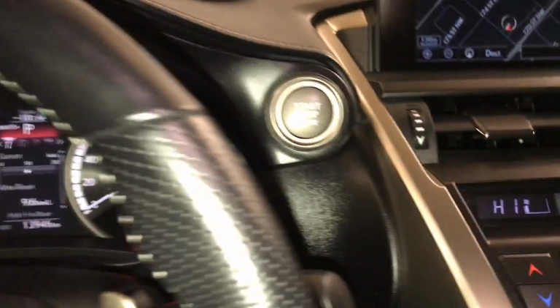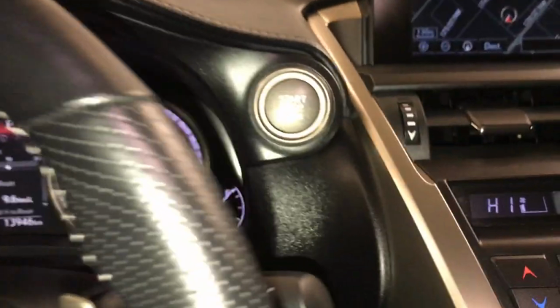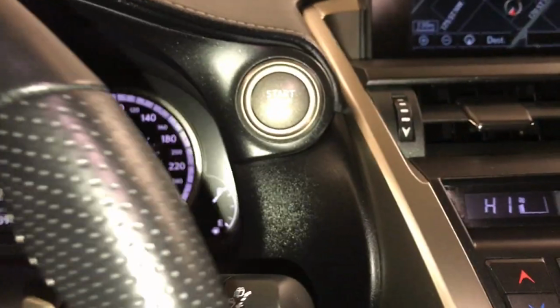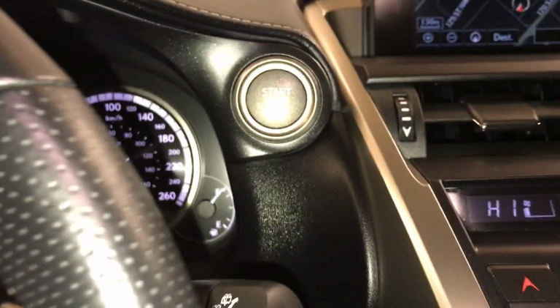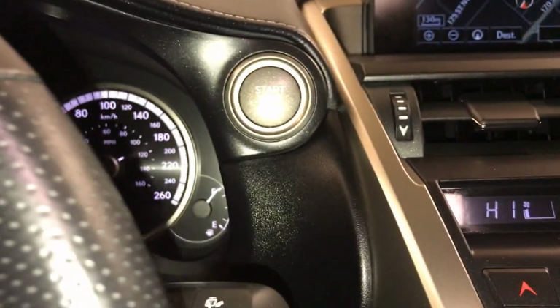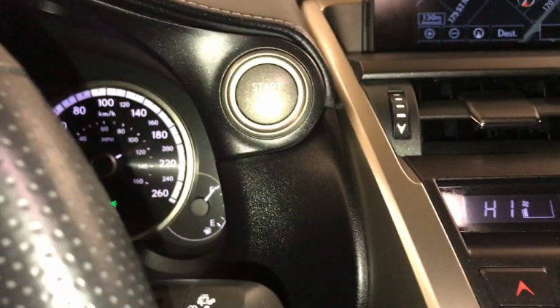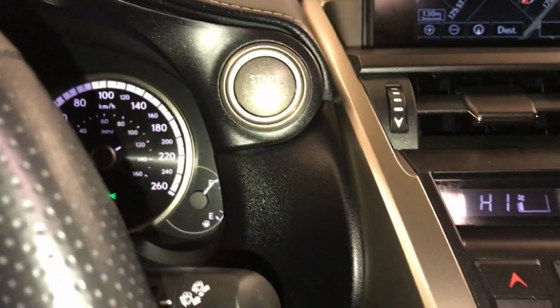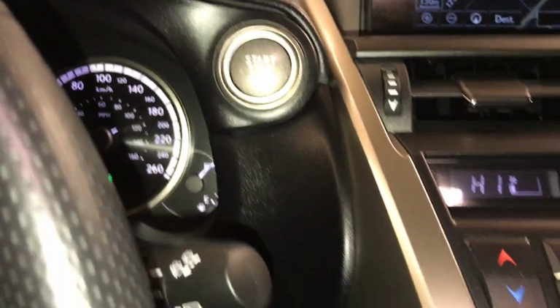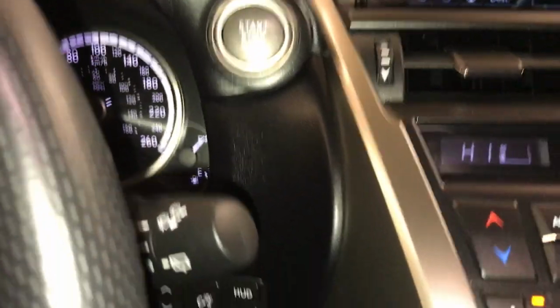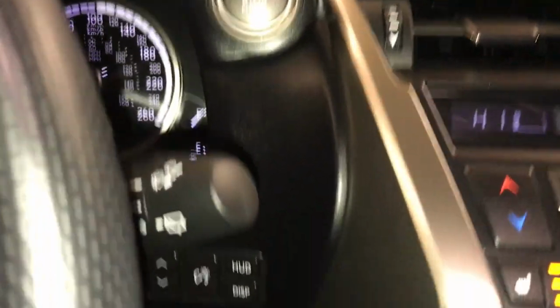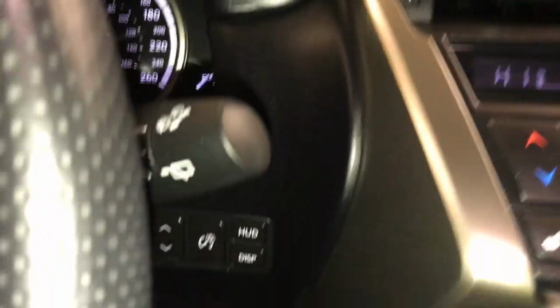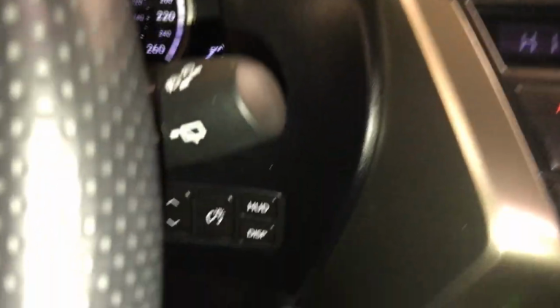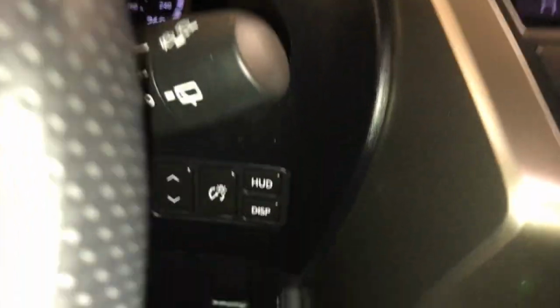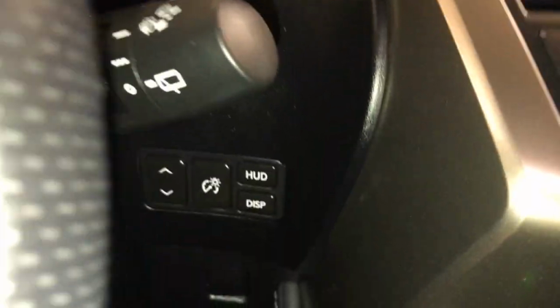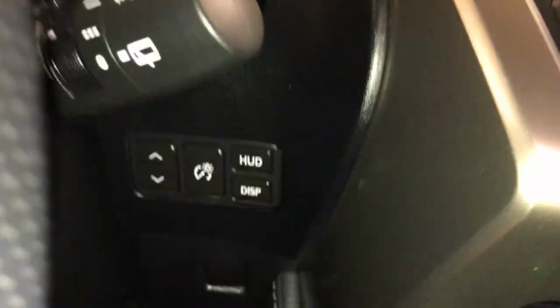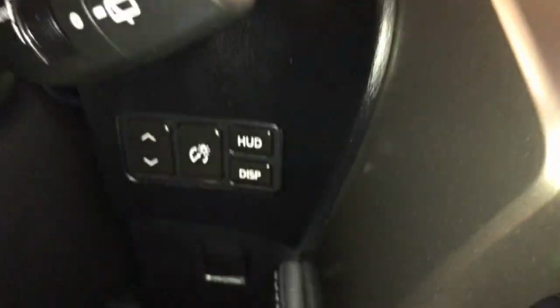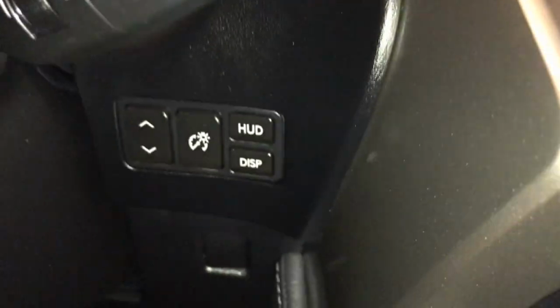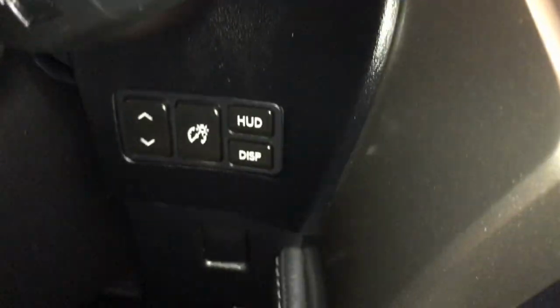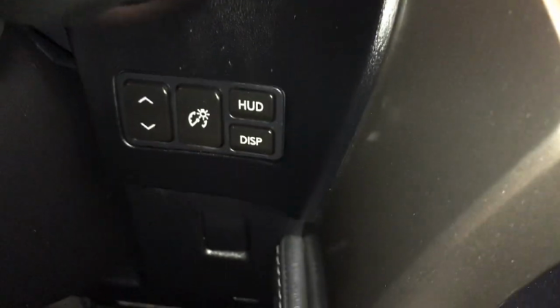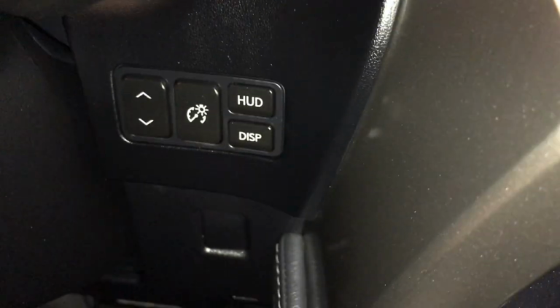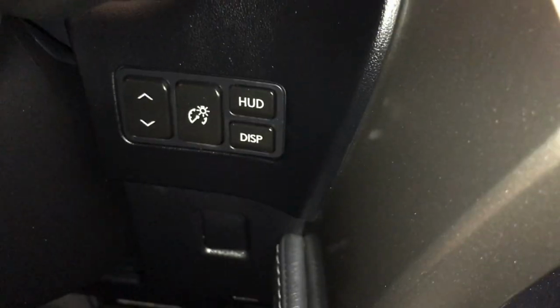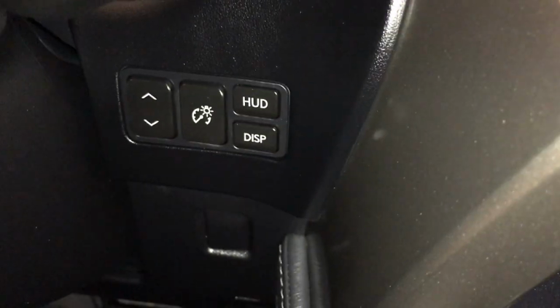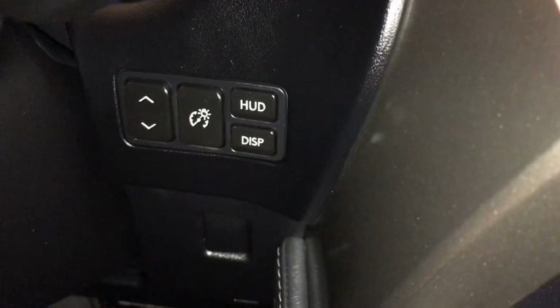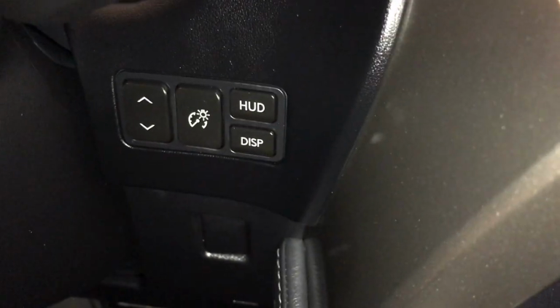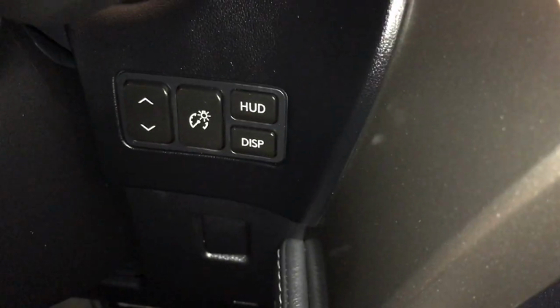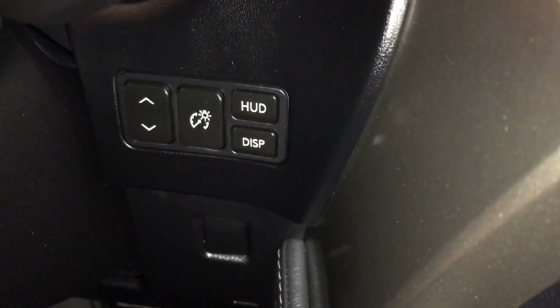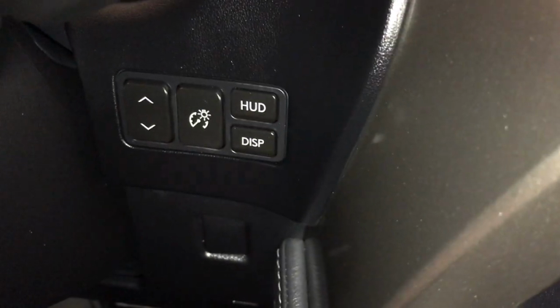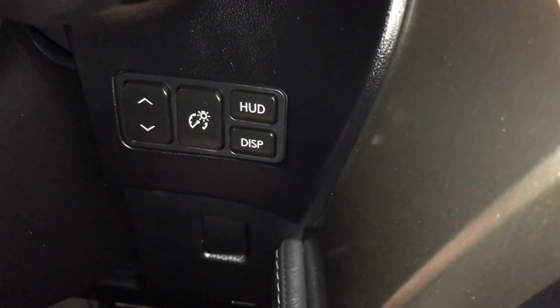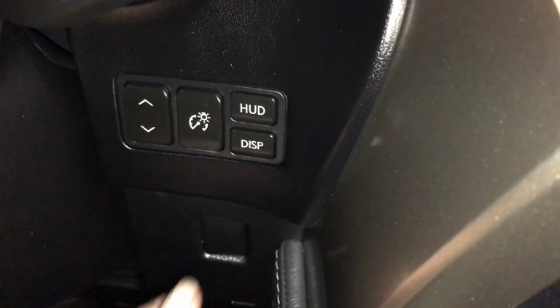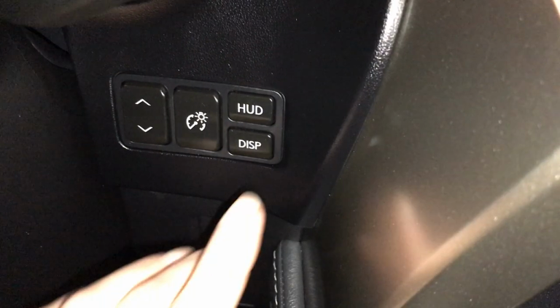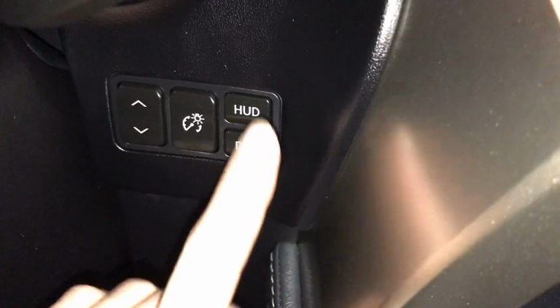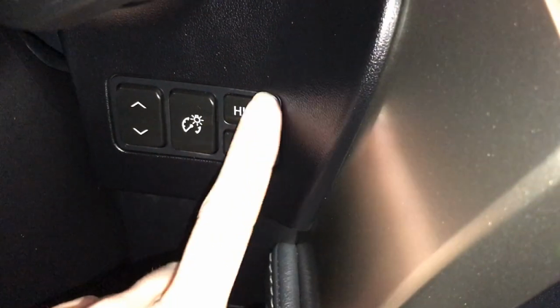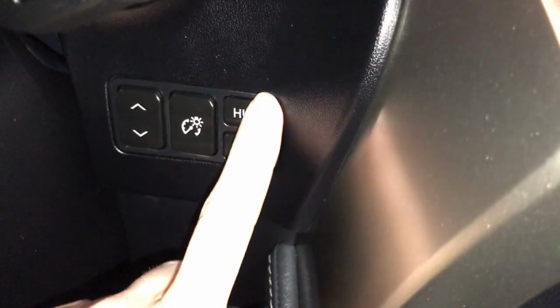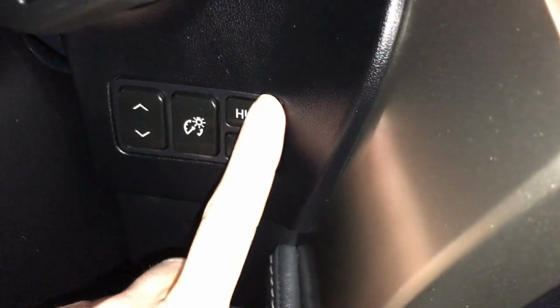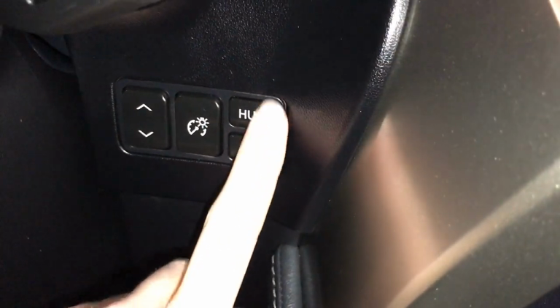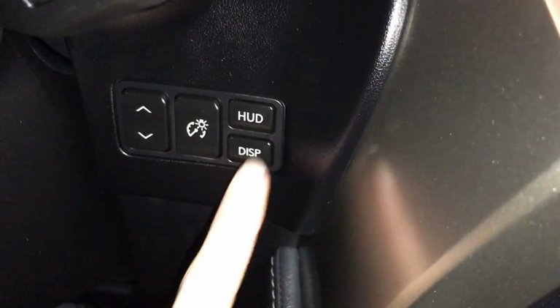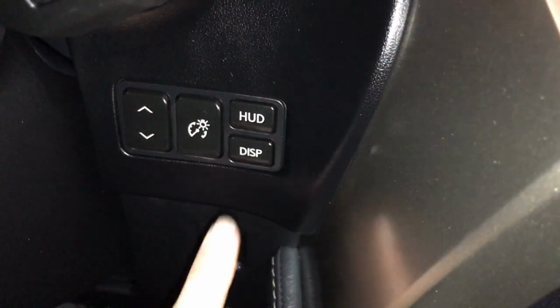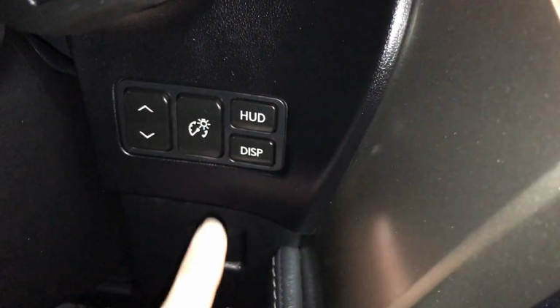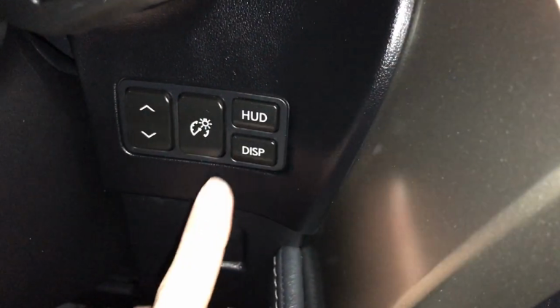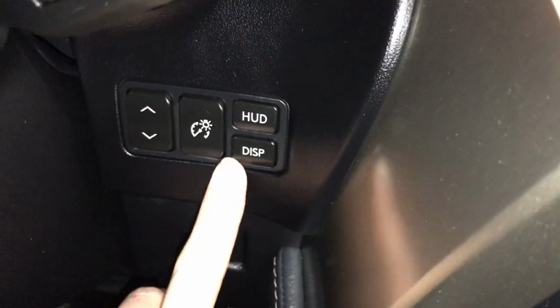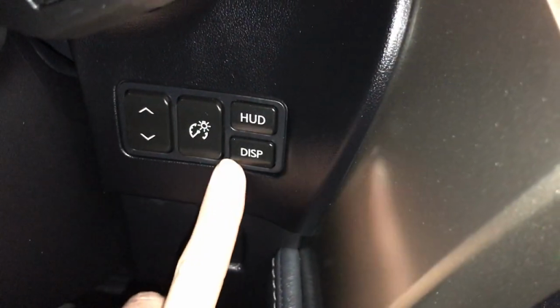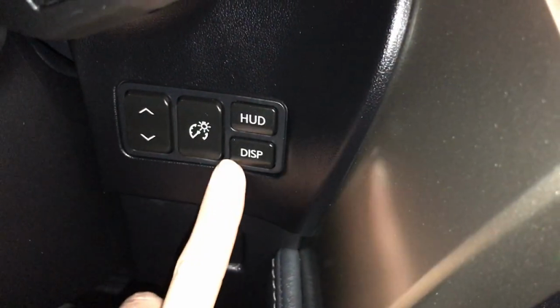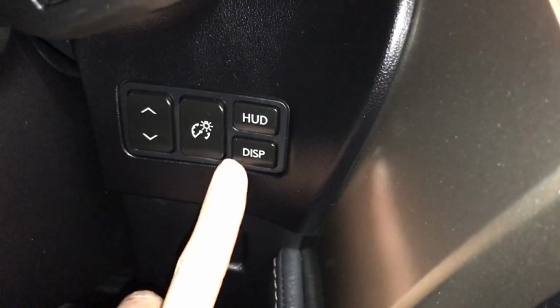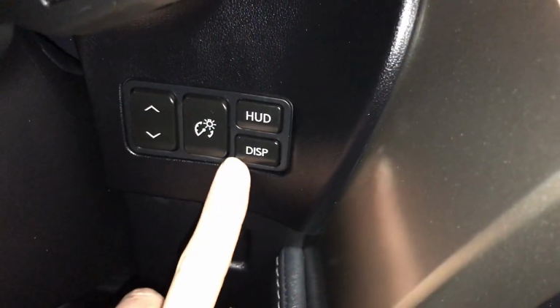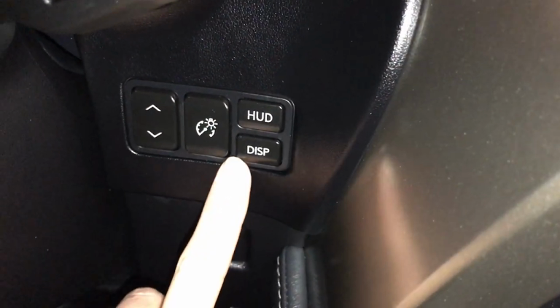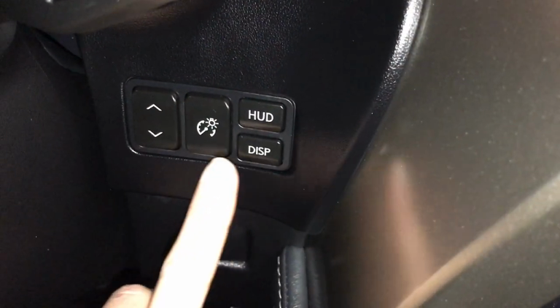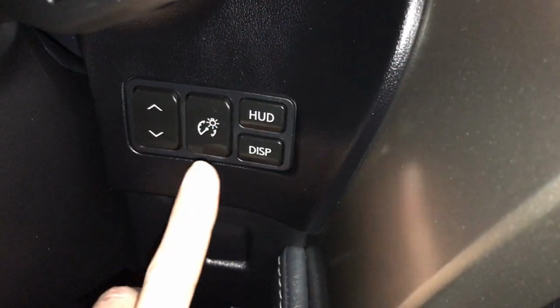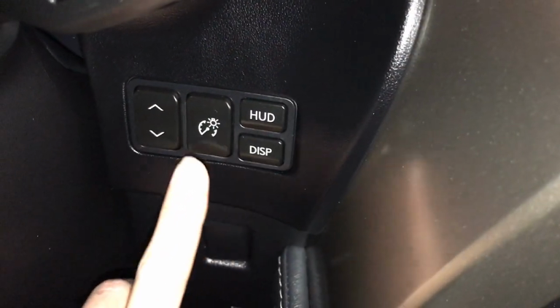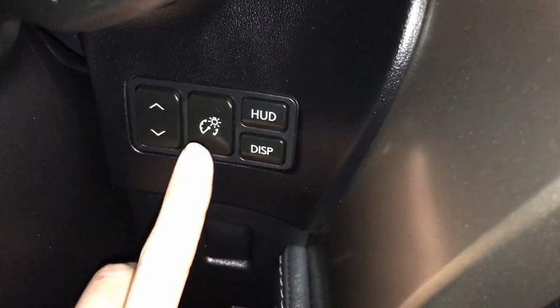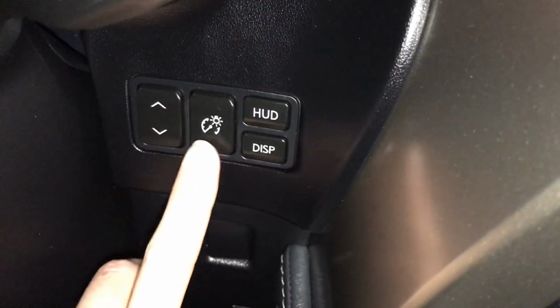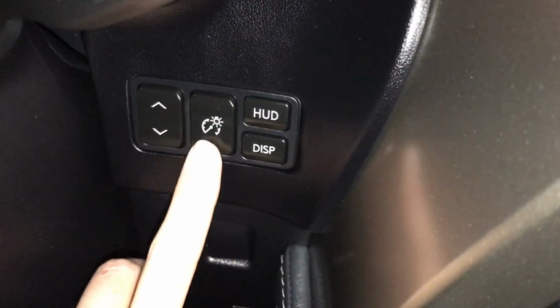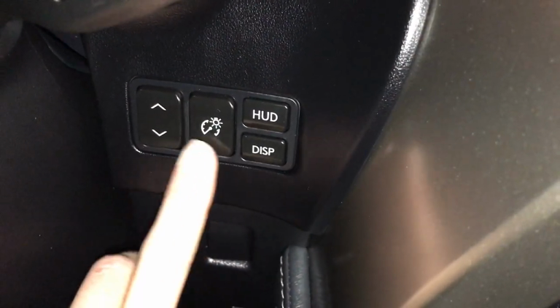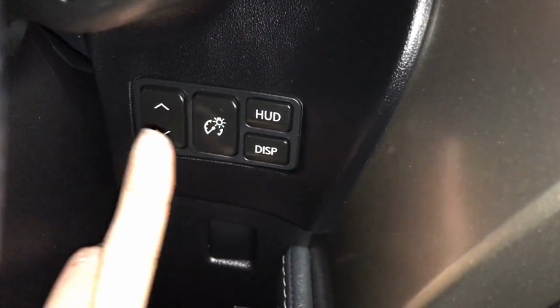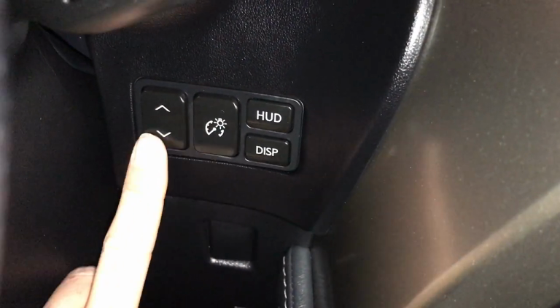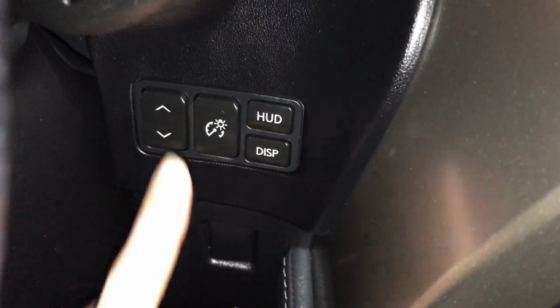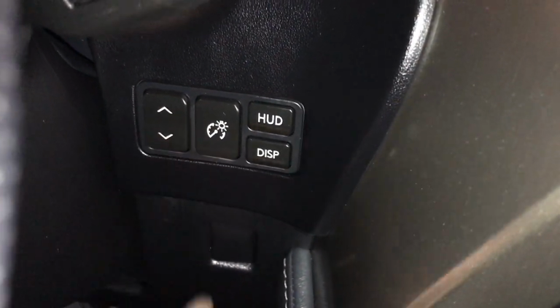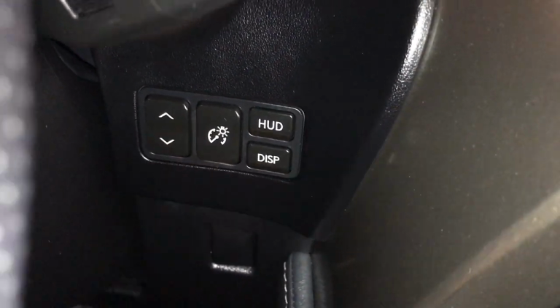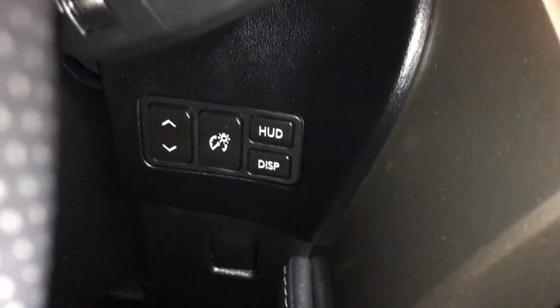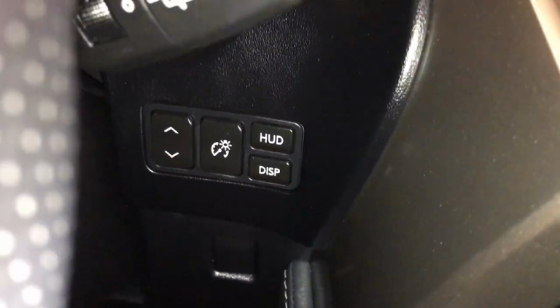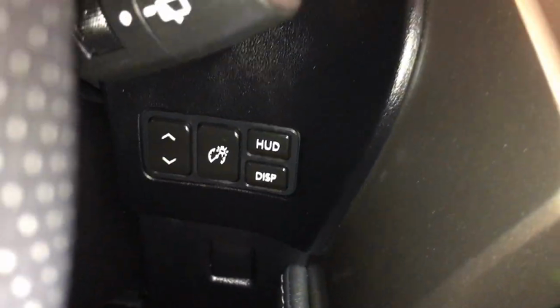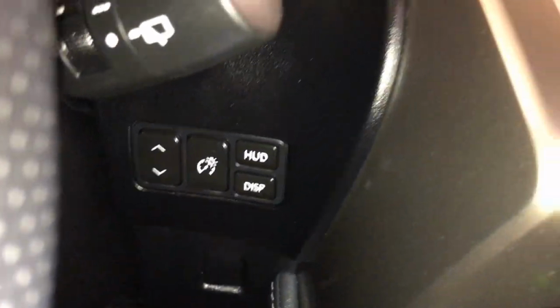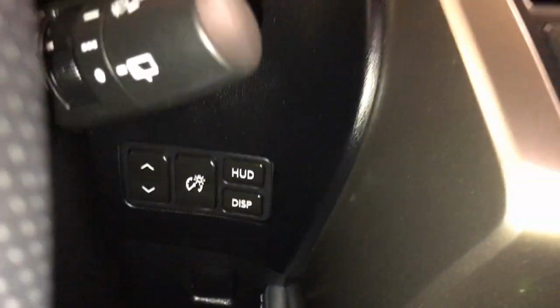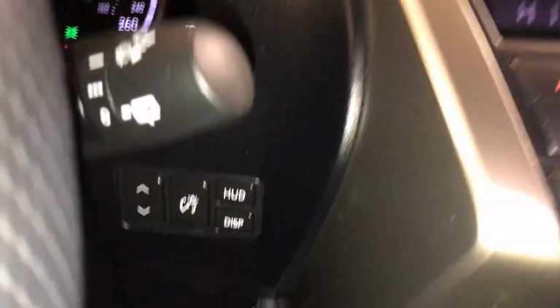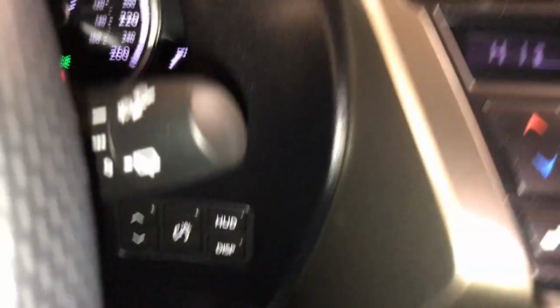Engine start and stop button. You have heads-up display. These are the controls for turning it on and off, changing what's displayed, brightness, and moving it up or down.